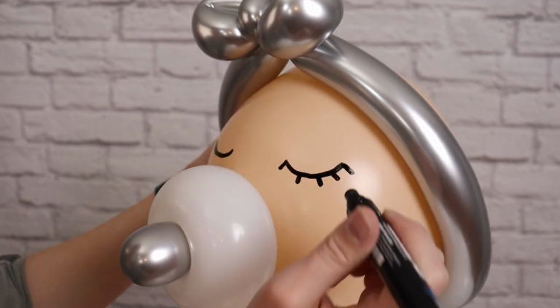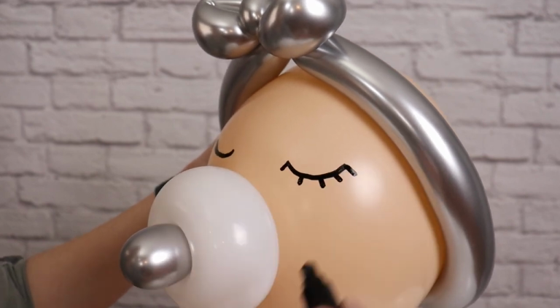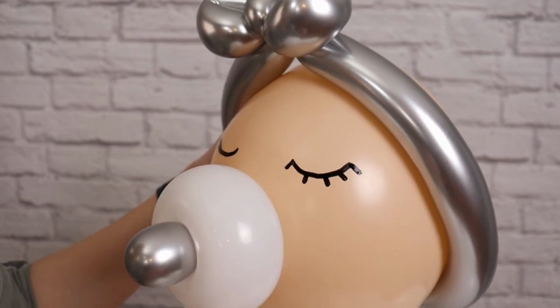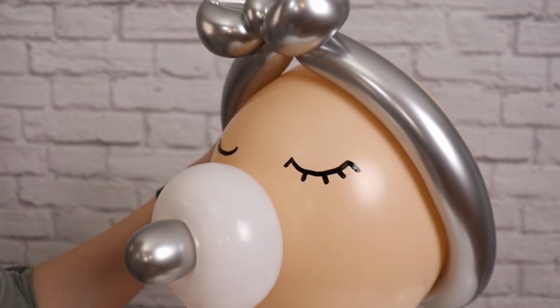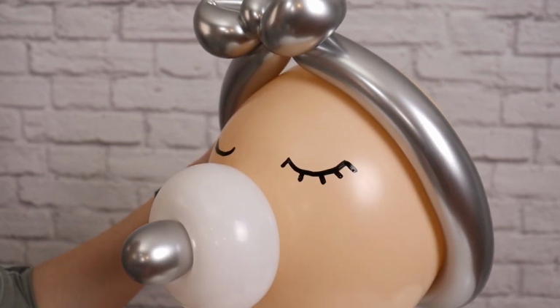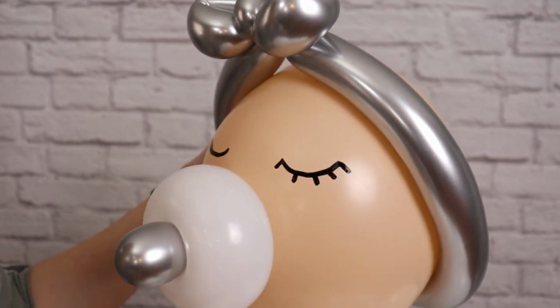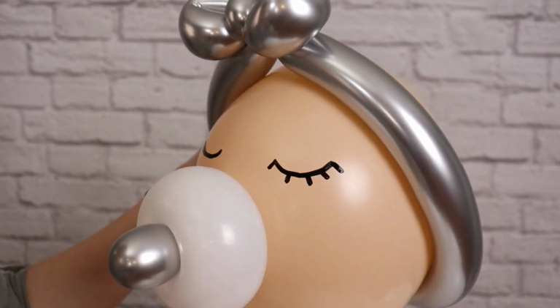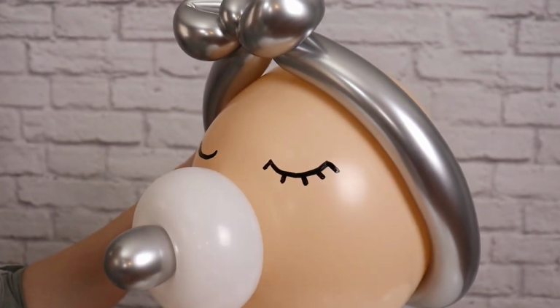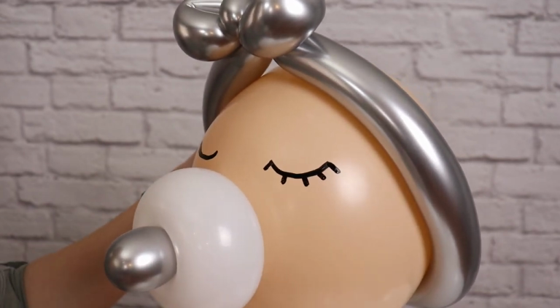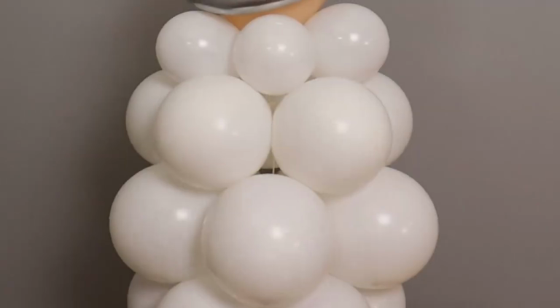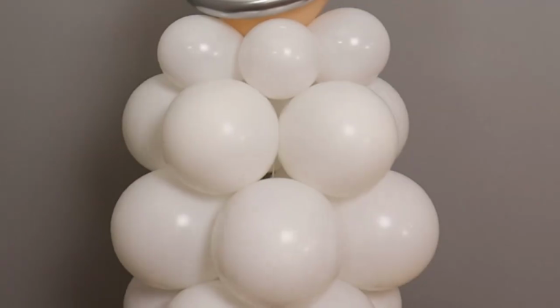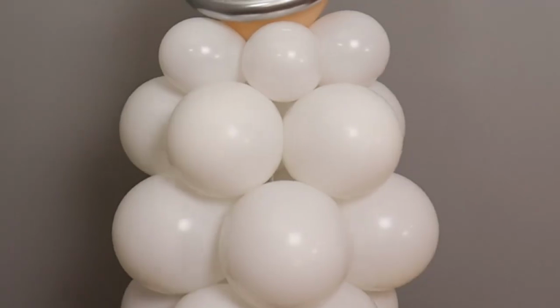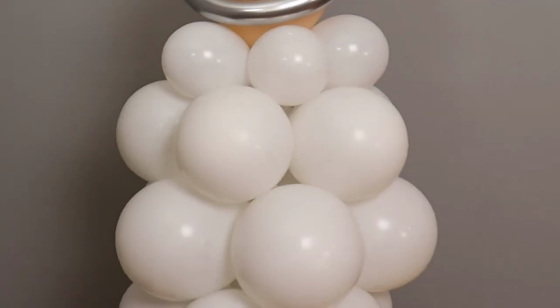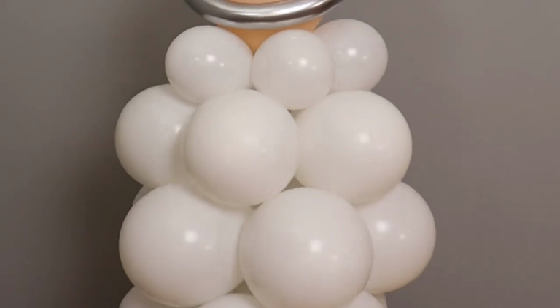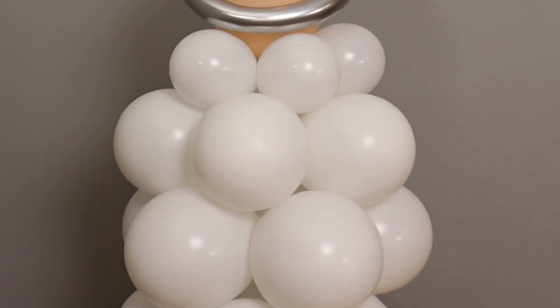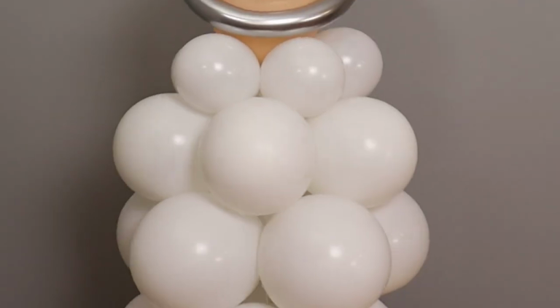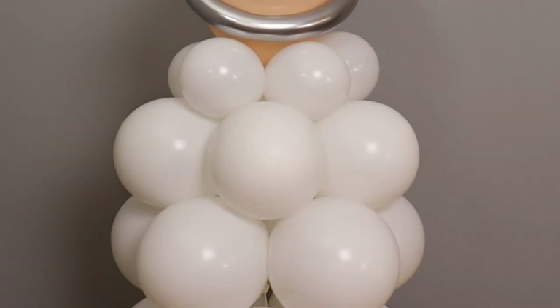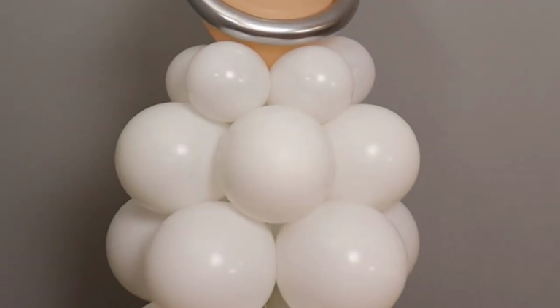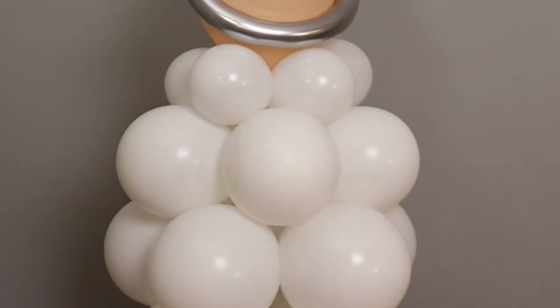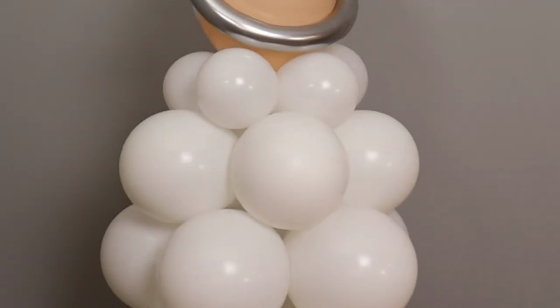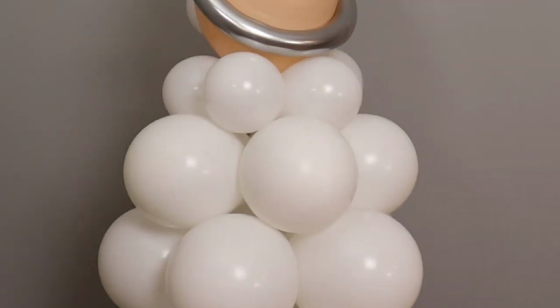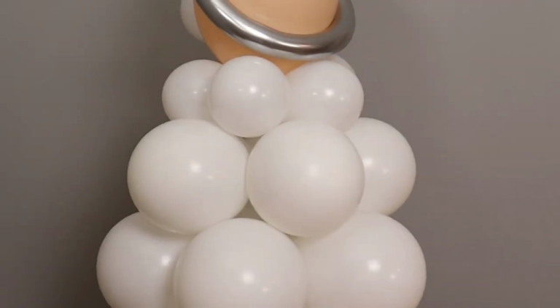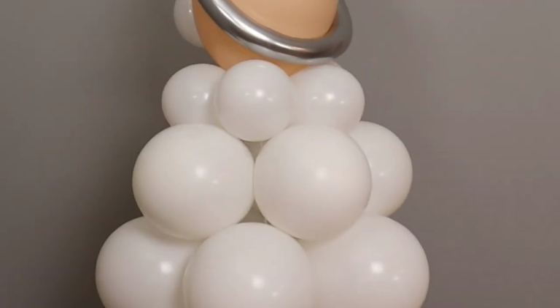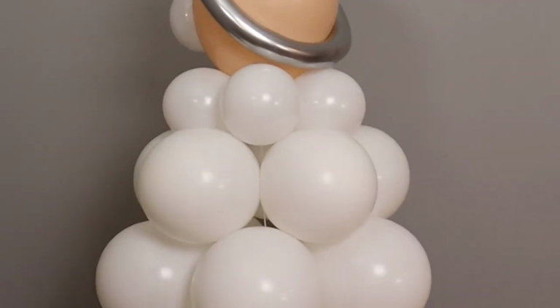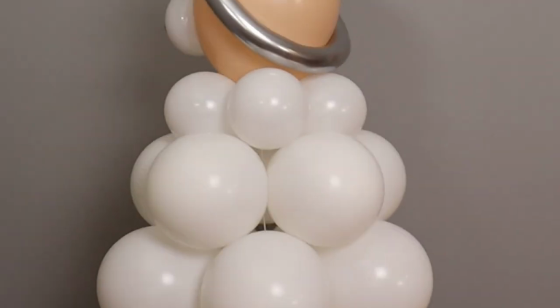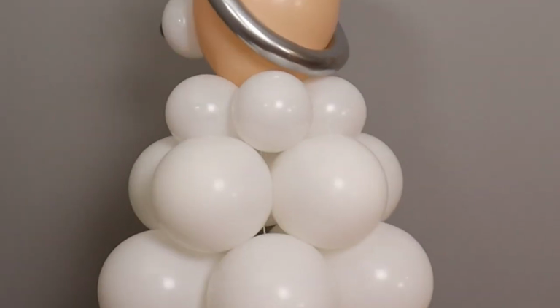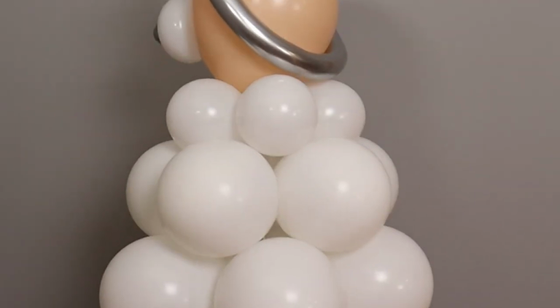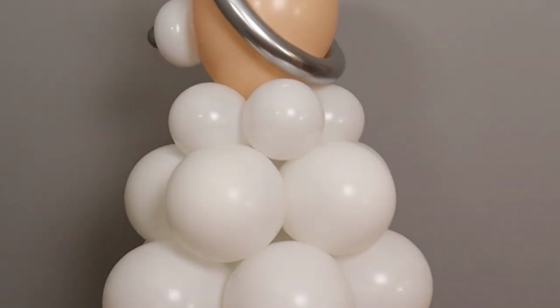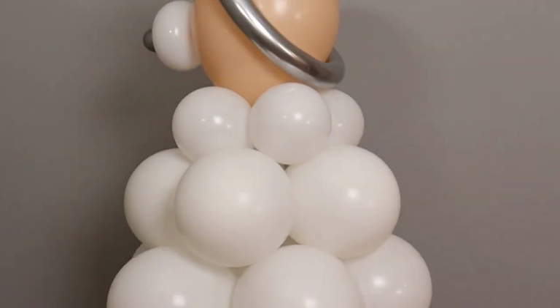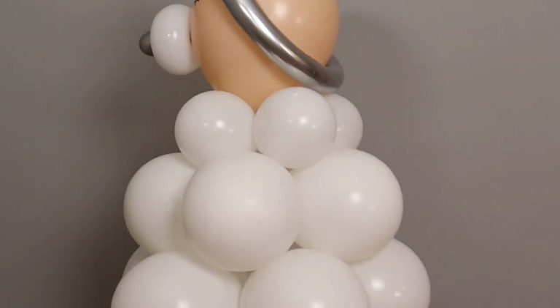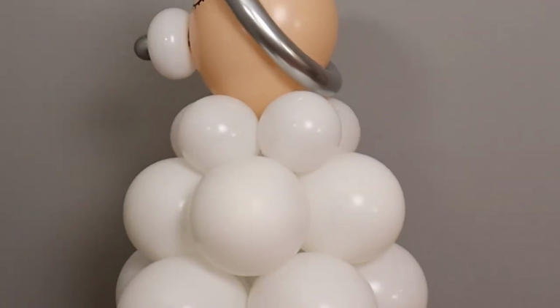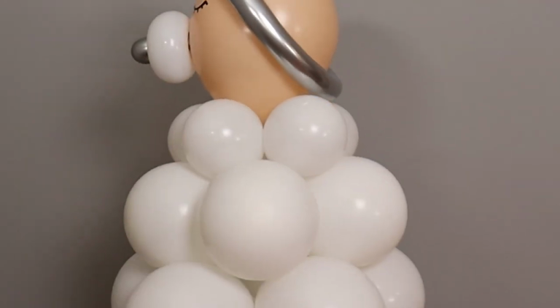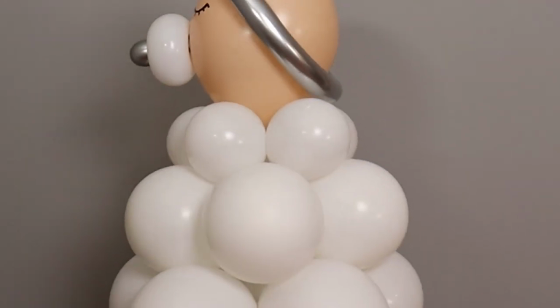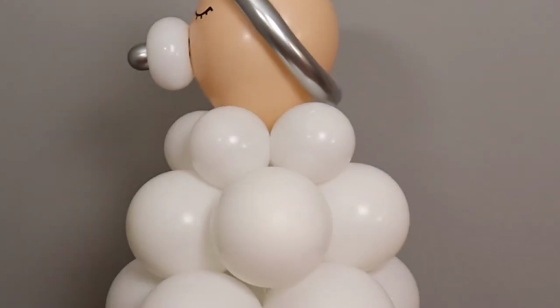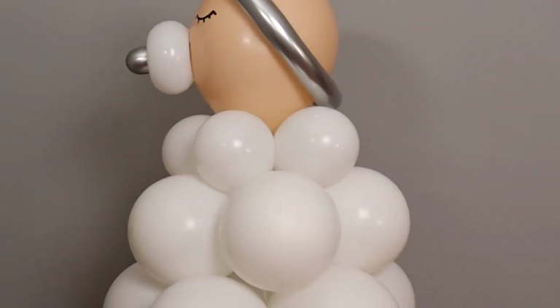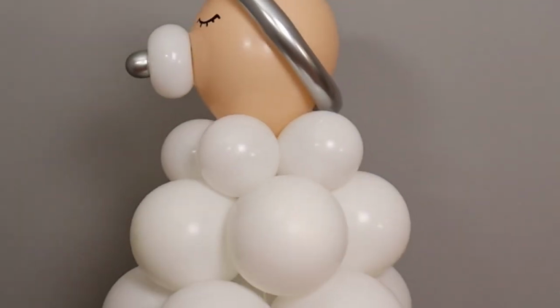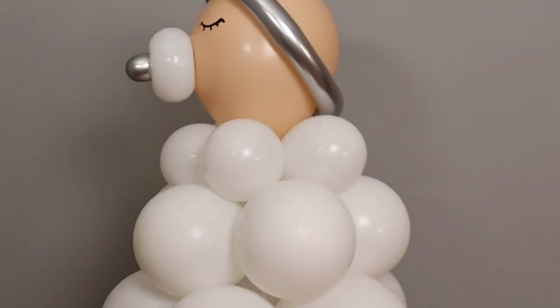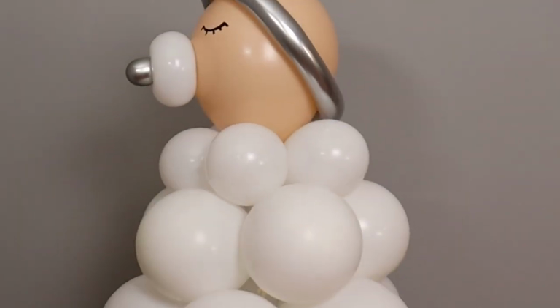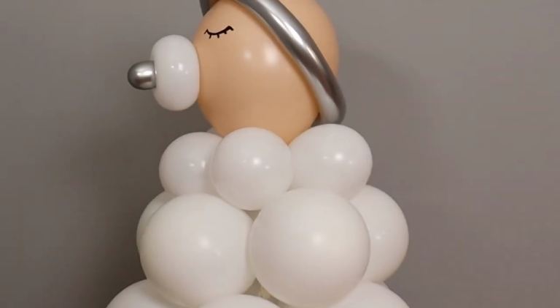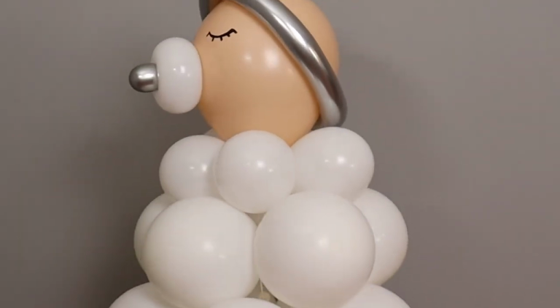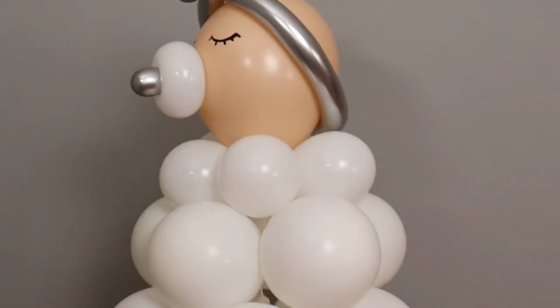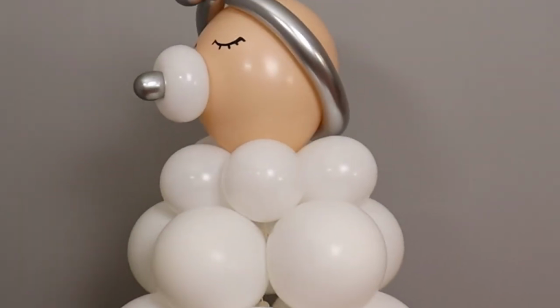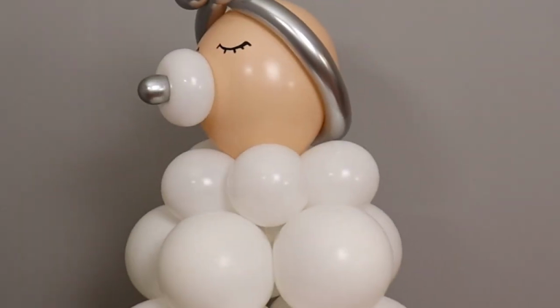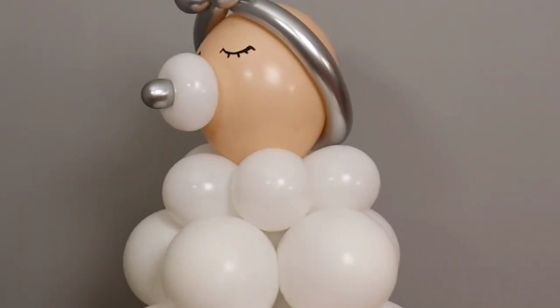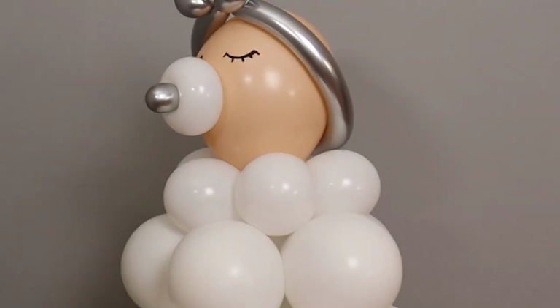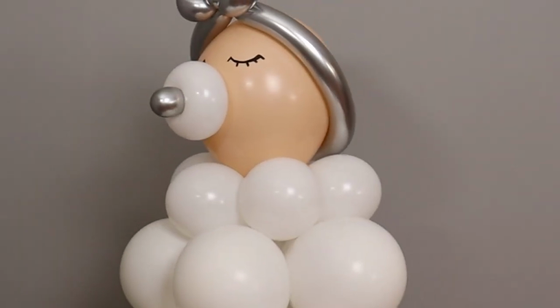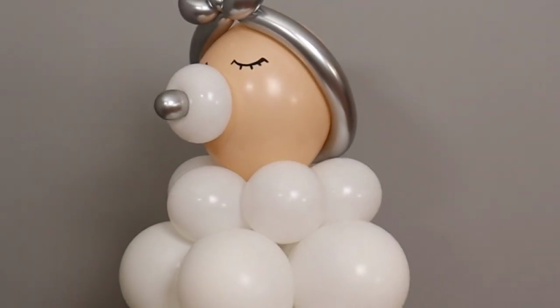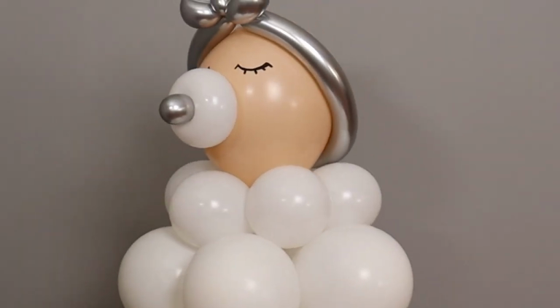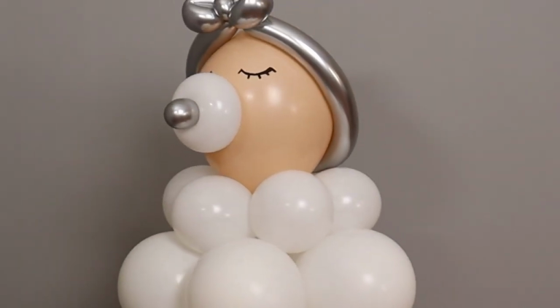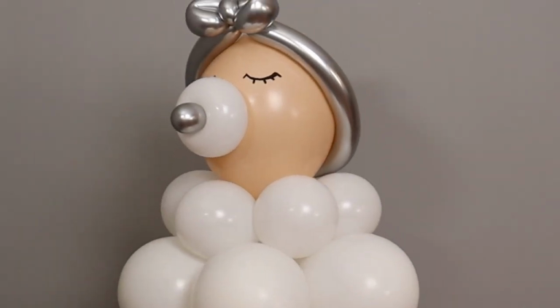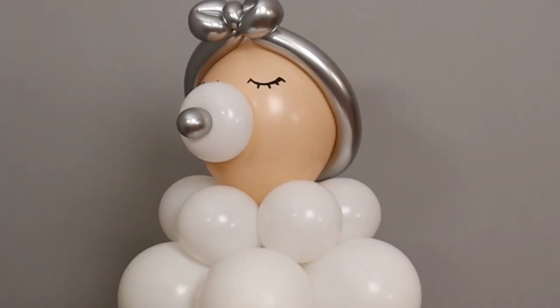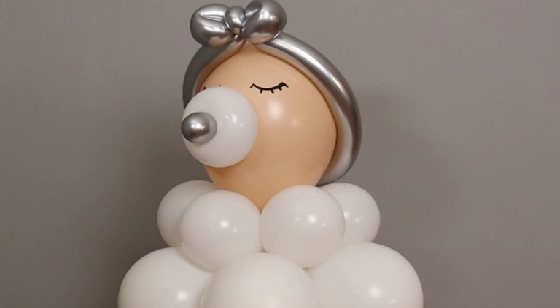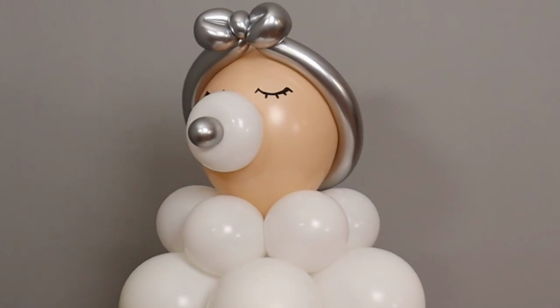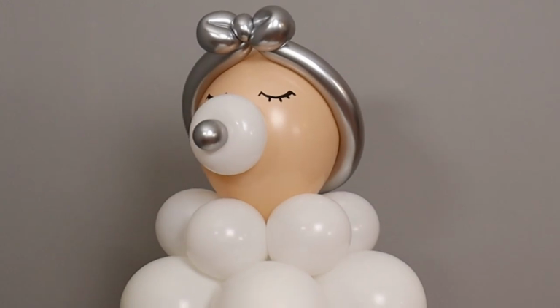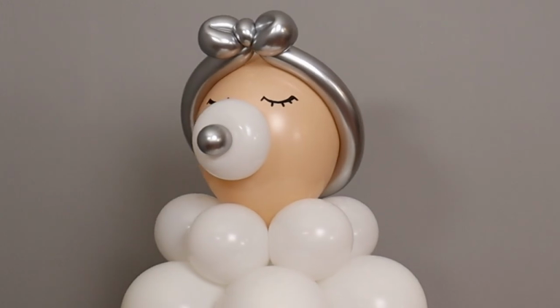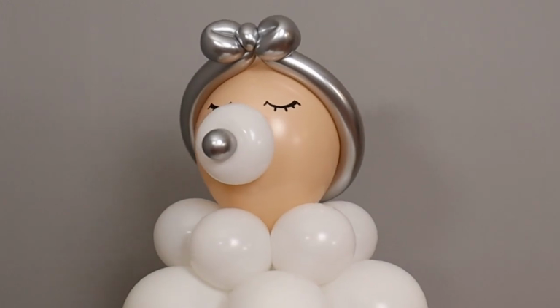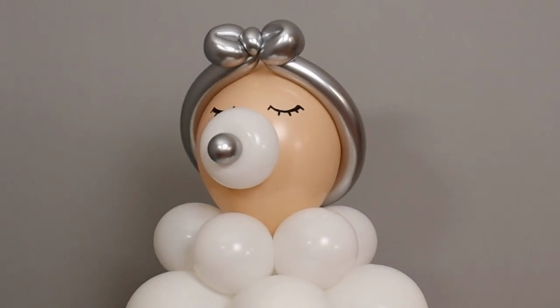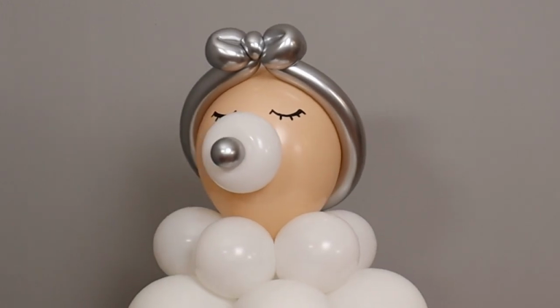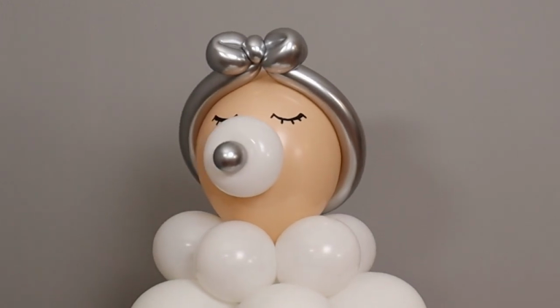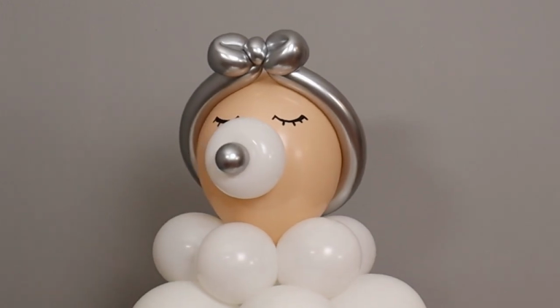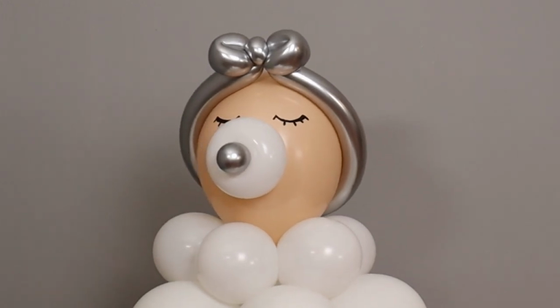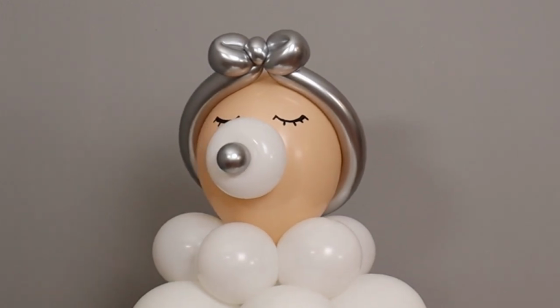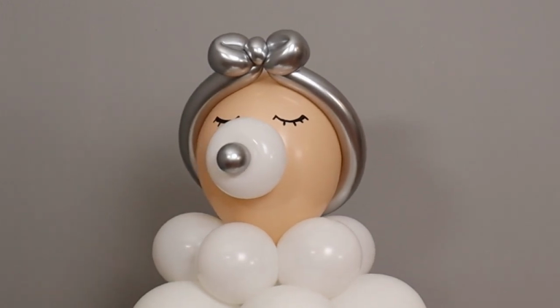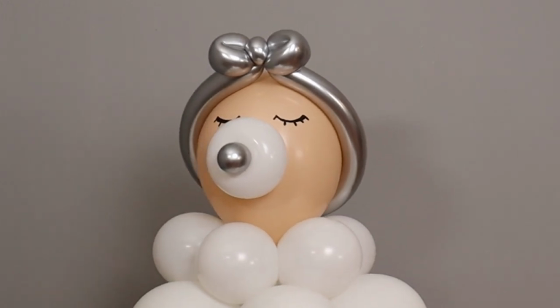And with that, our baby is ready for a shower. If you enjoyed this project, you should check out this video next, and I'll see you in a future project. Bye!